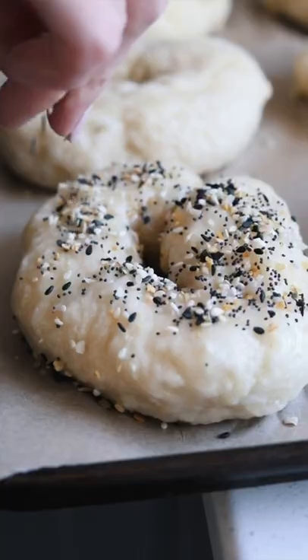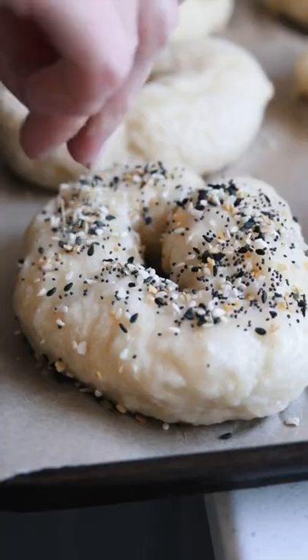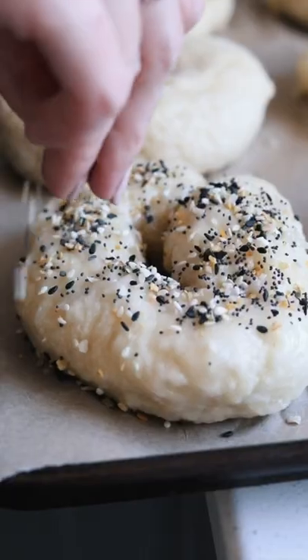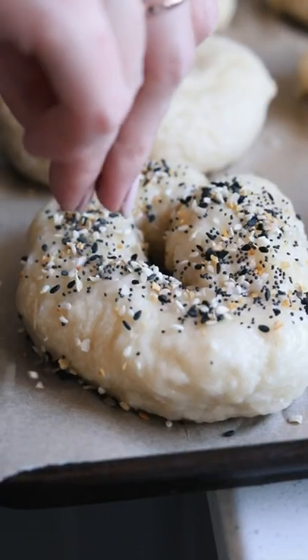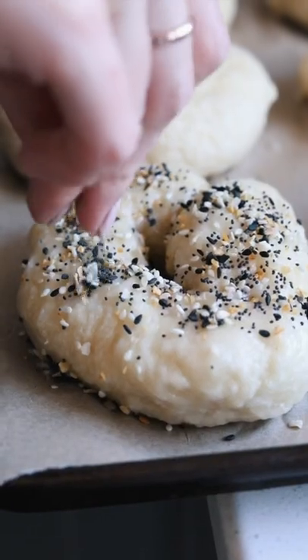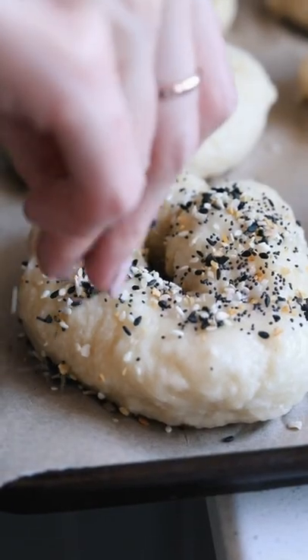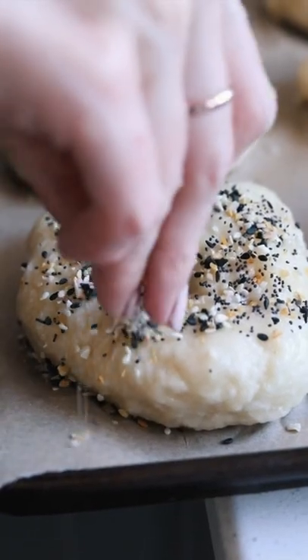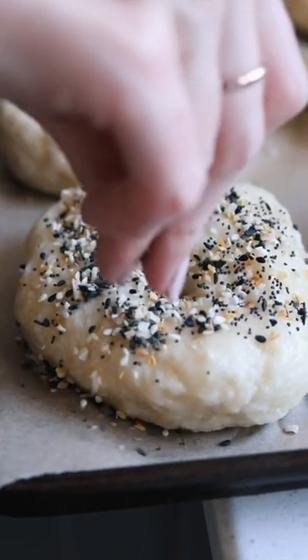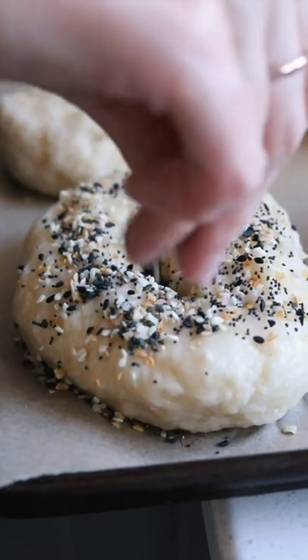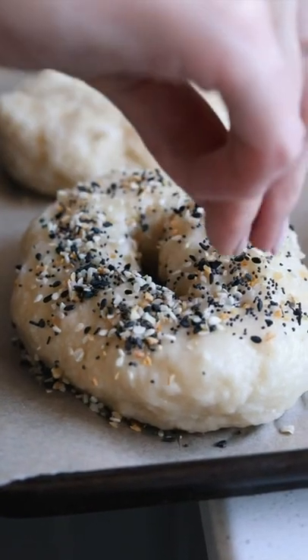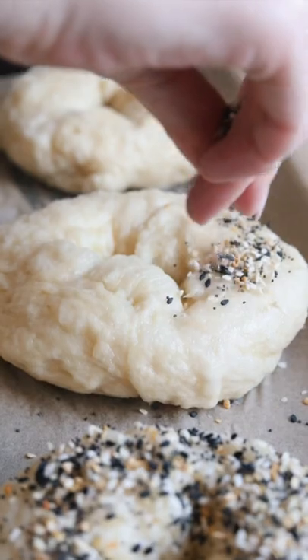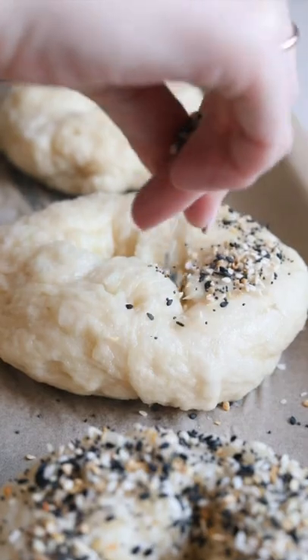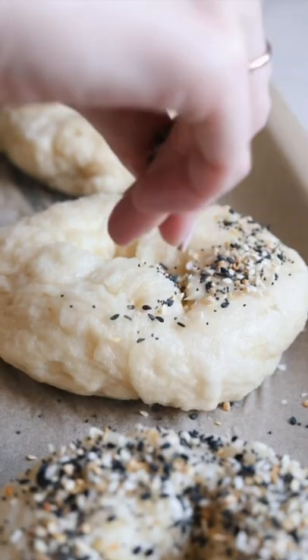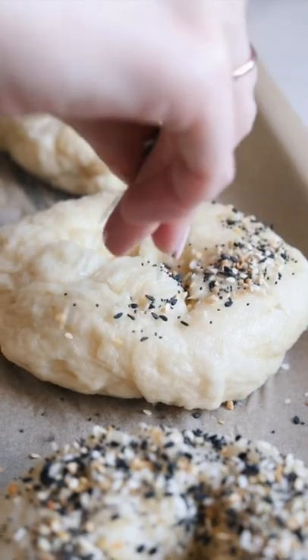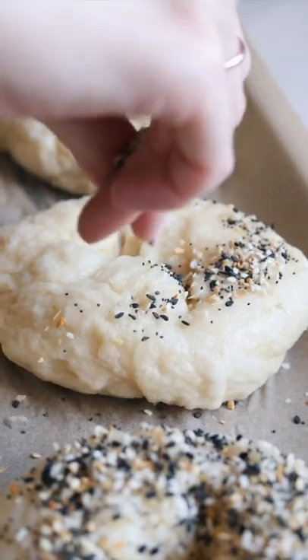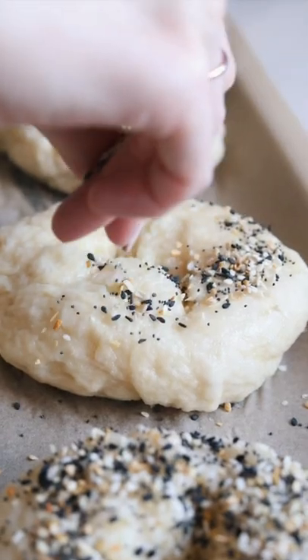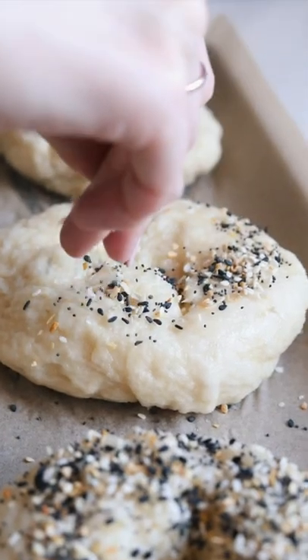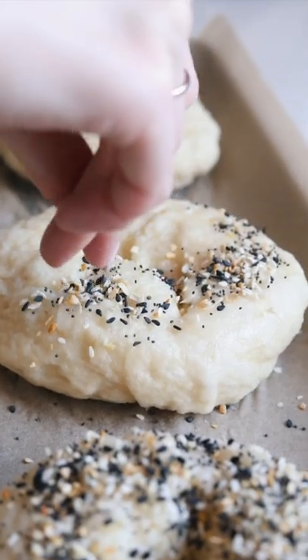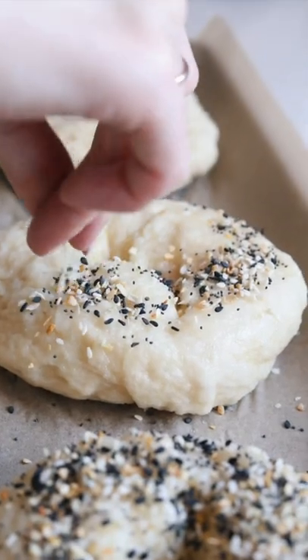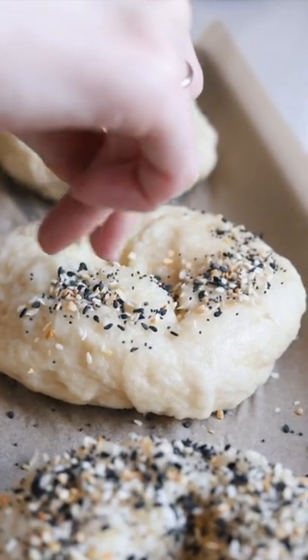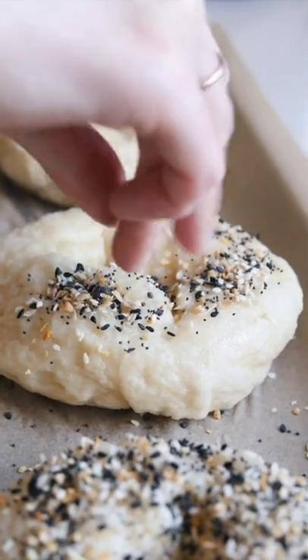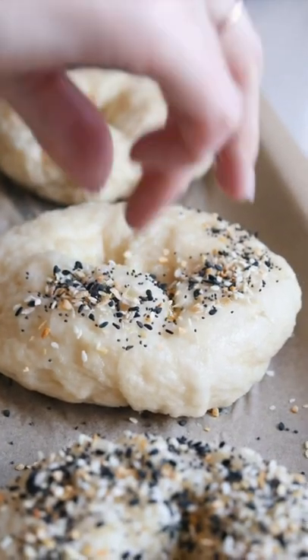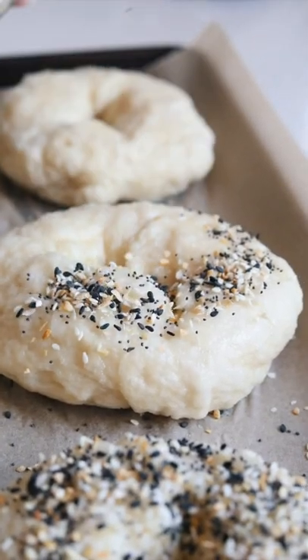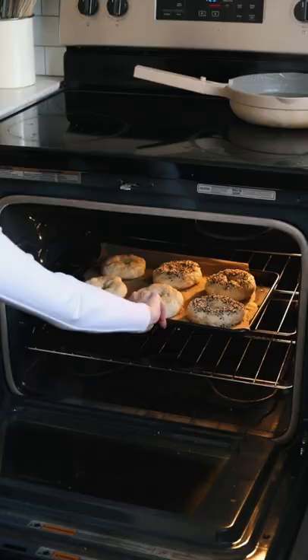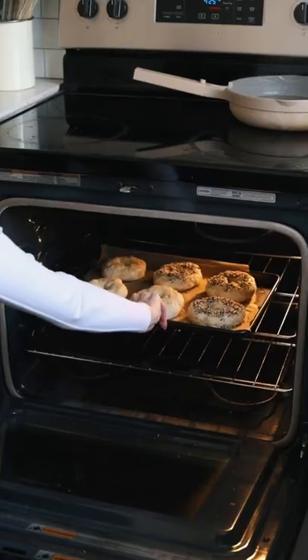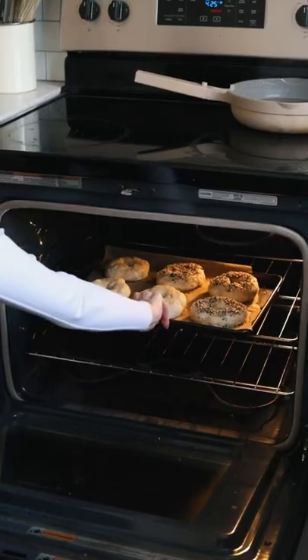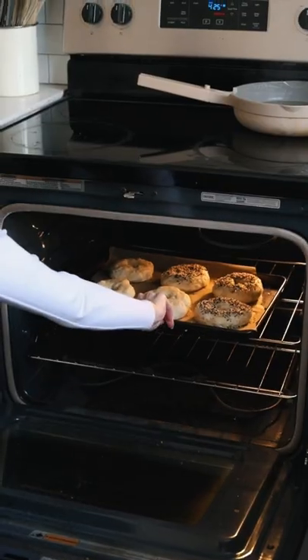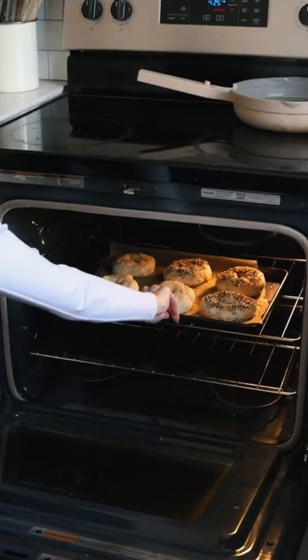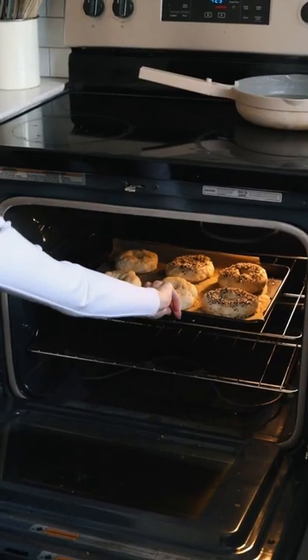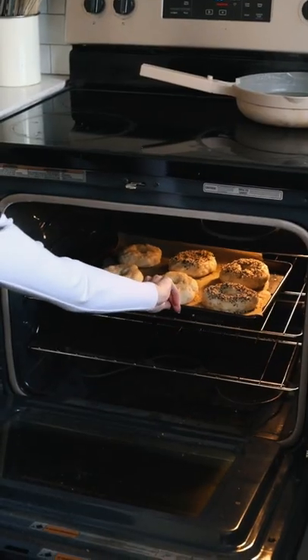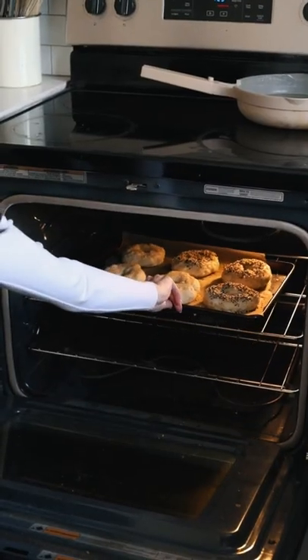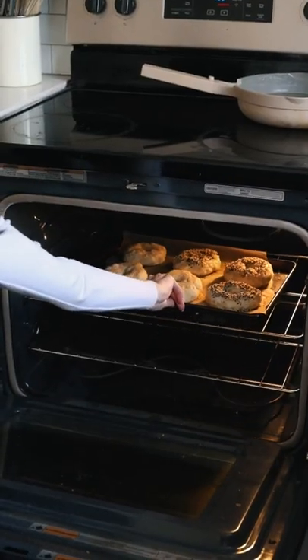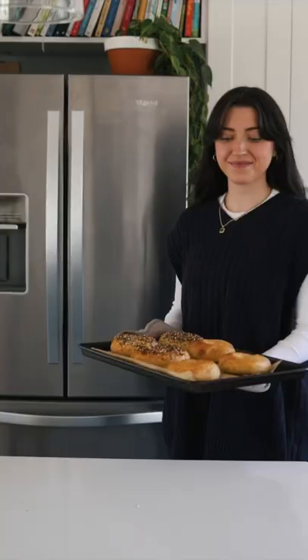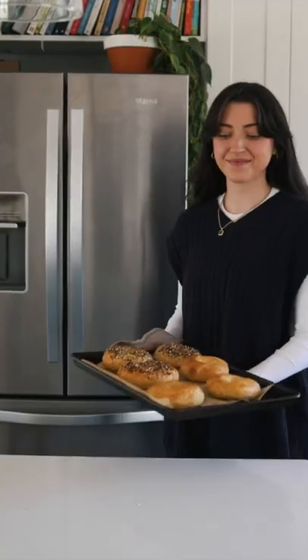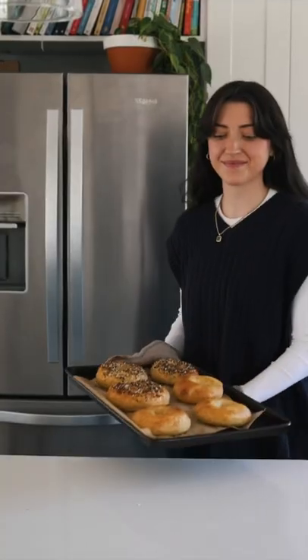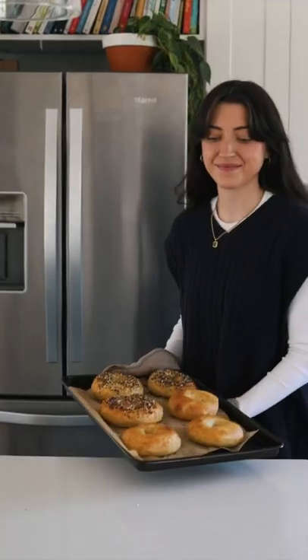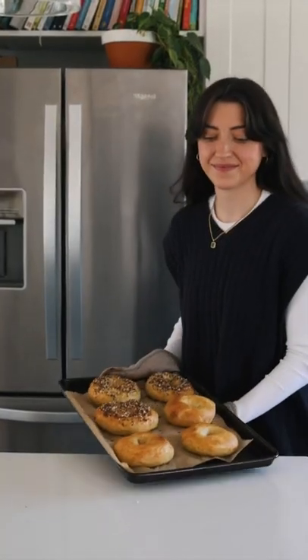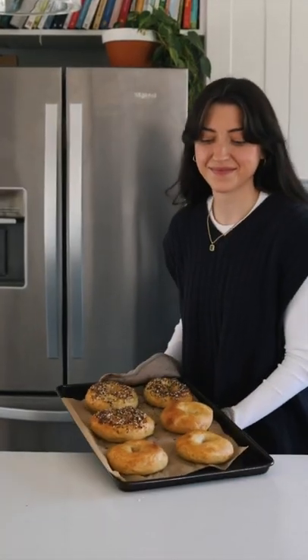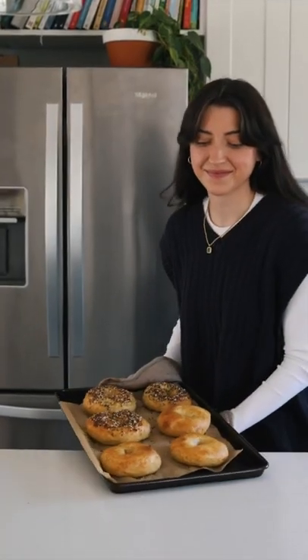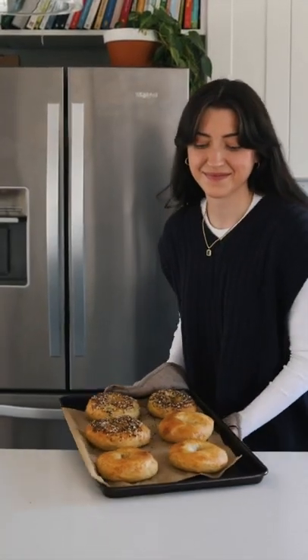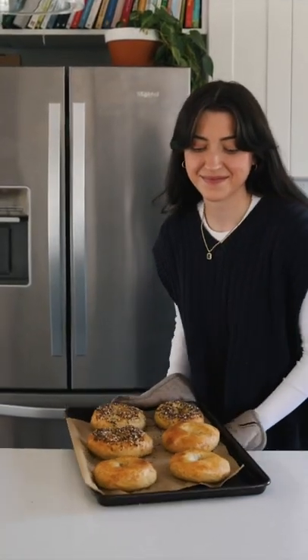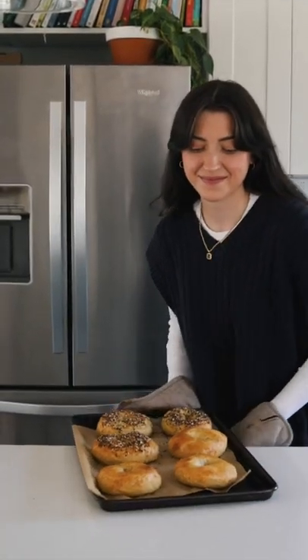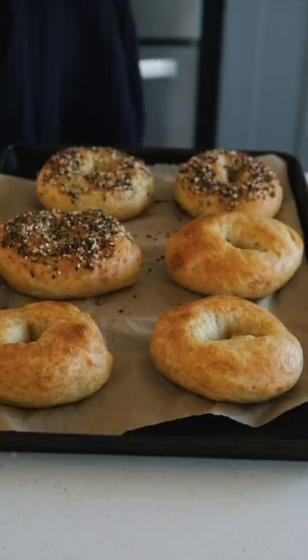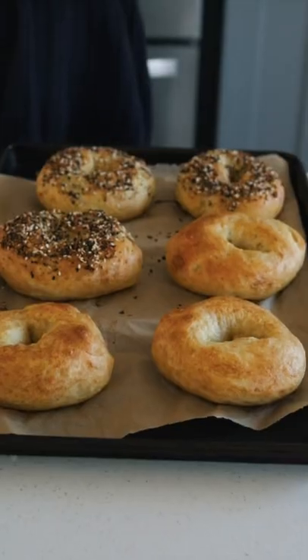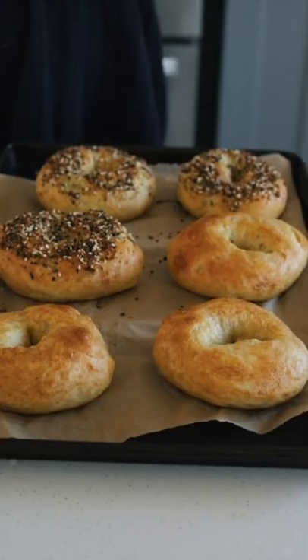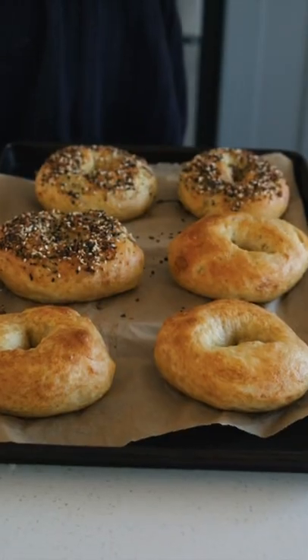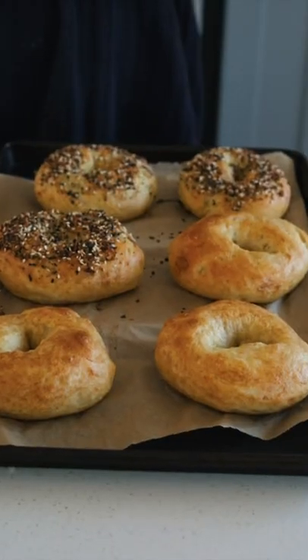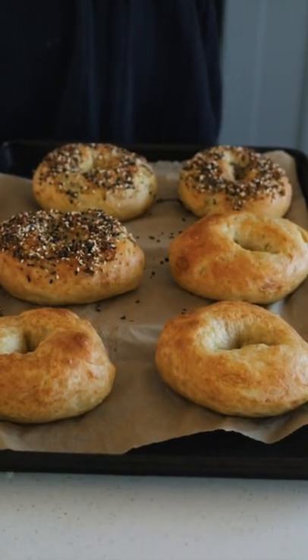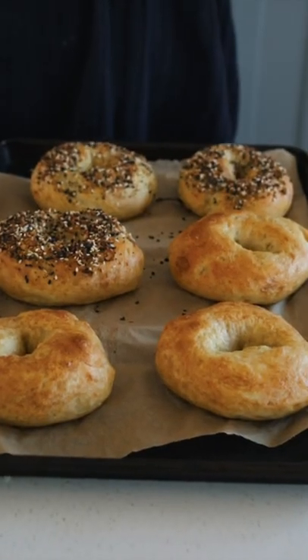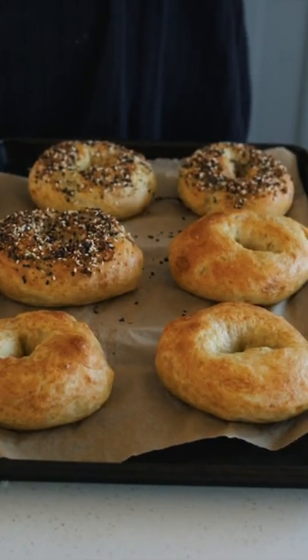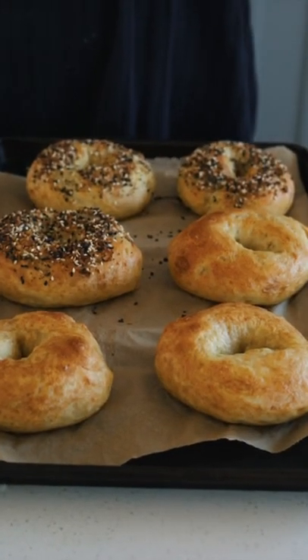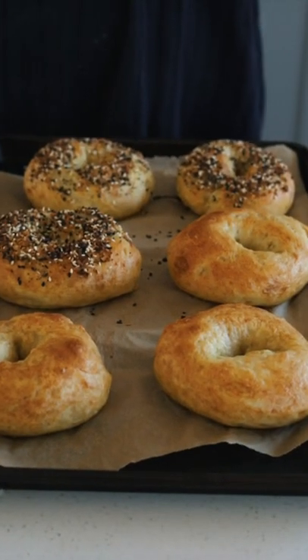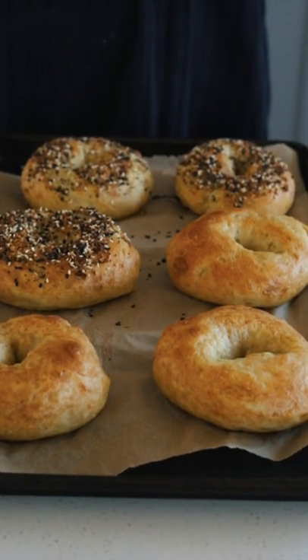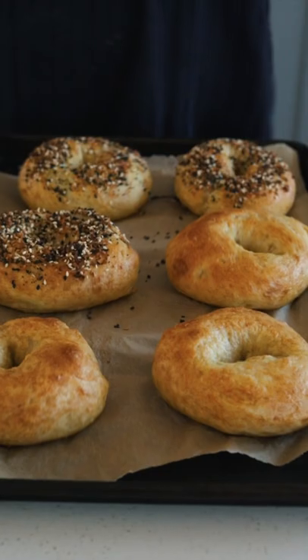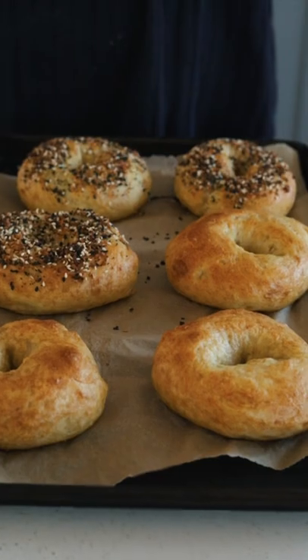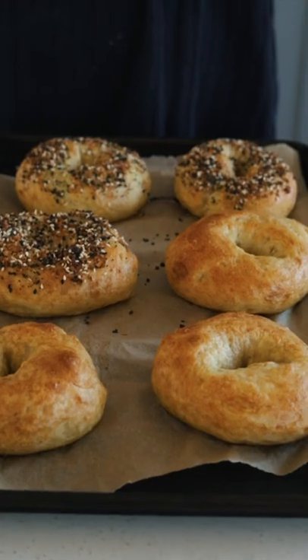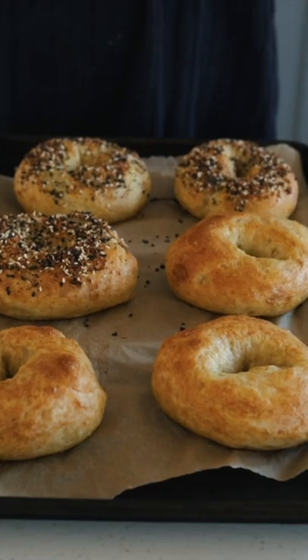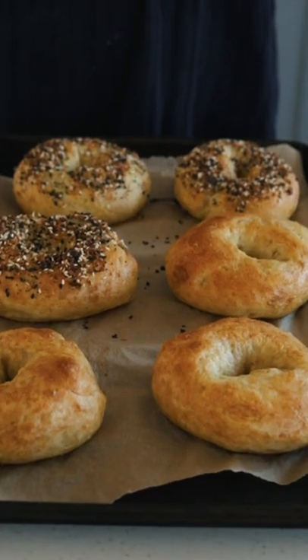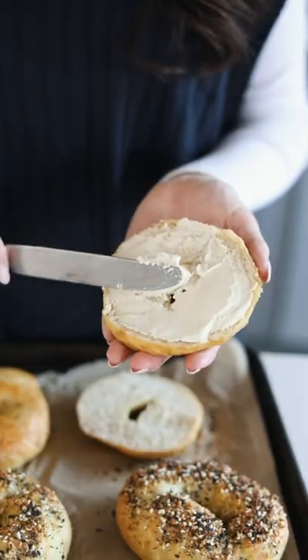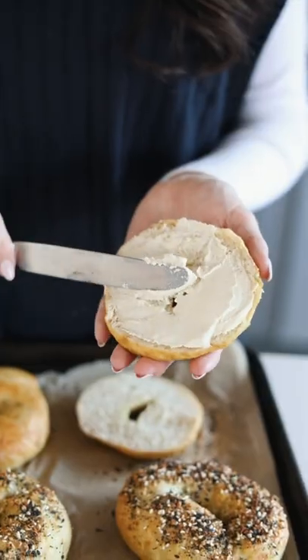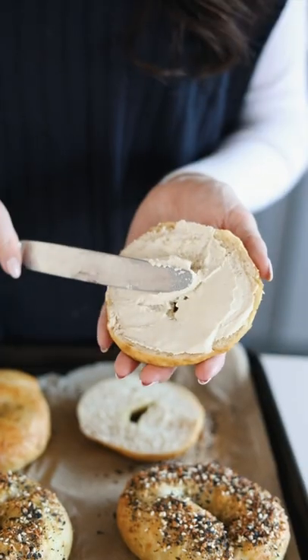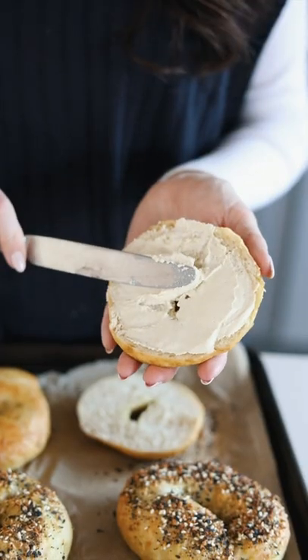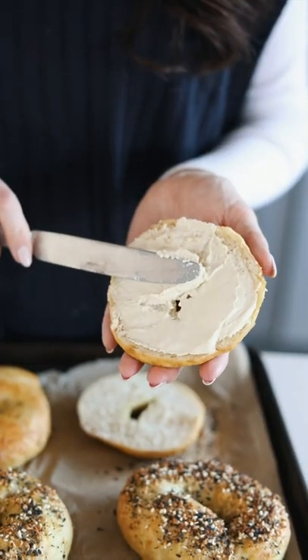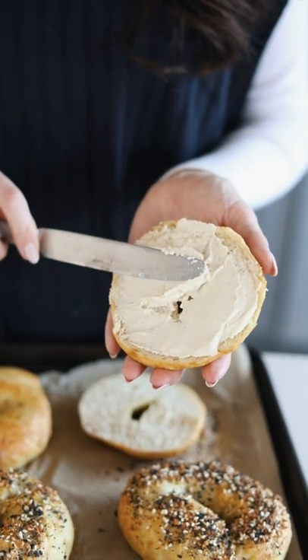I like to do half plain and half with everything bagel seasoning. Bake for about 16 minutes at 425 until nice and golden brown. Enjoy!